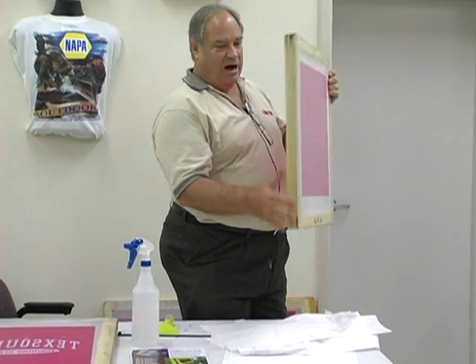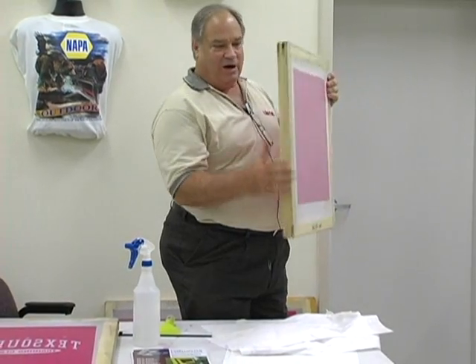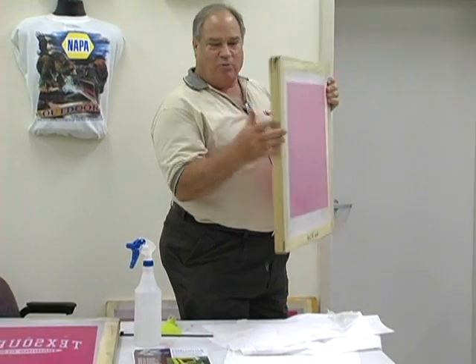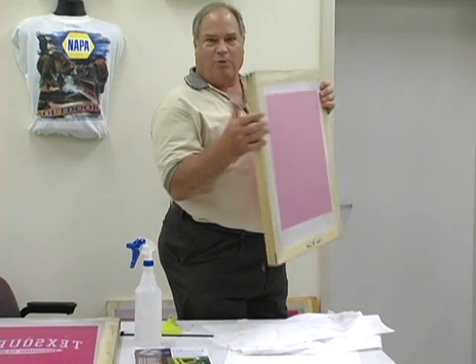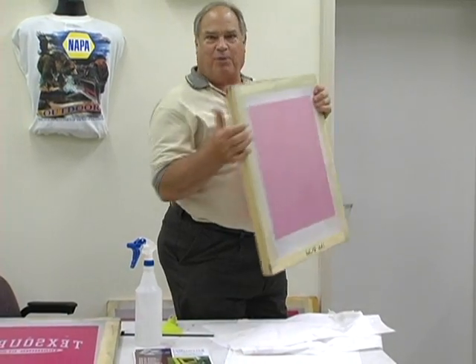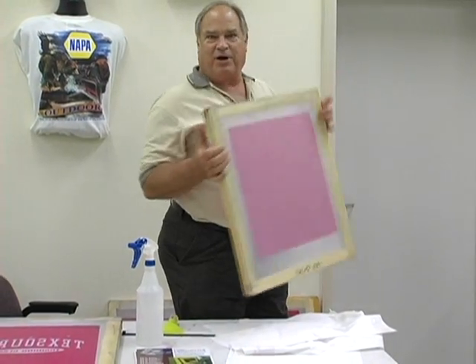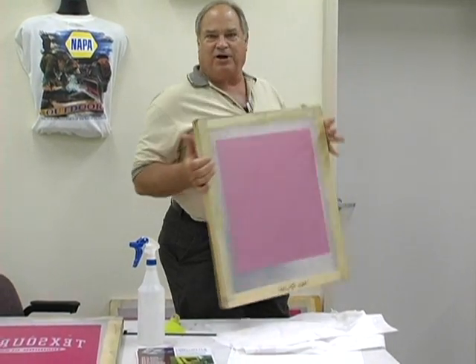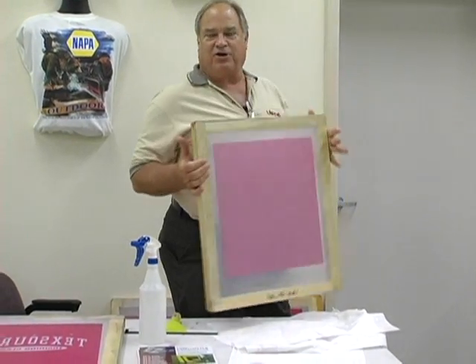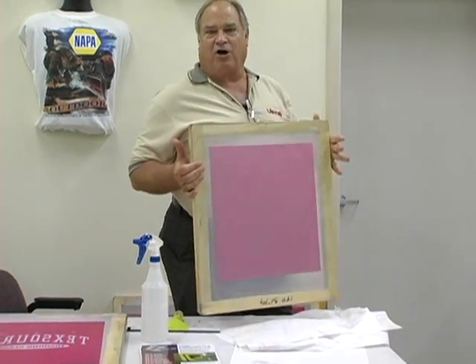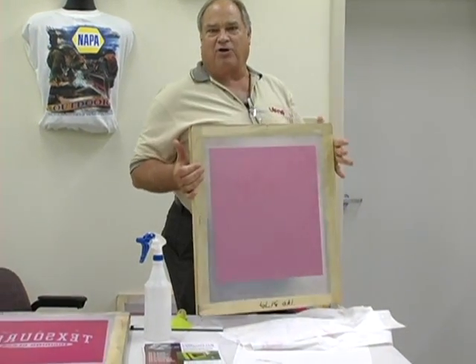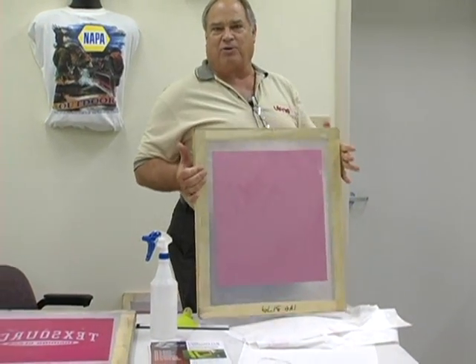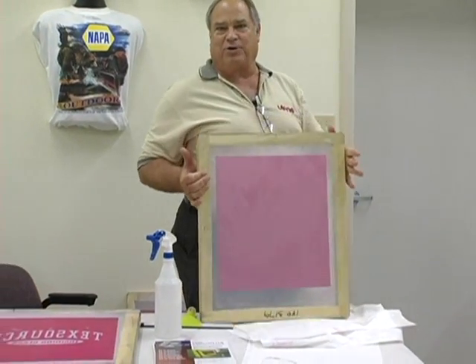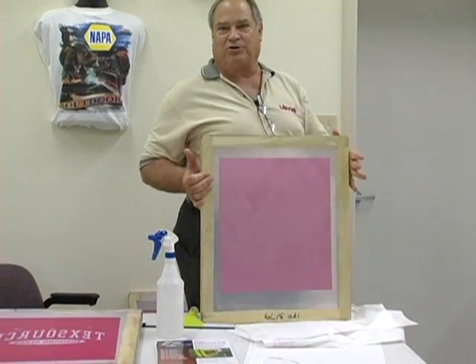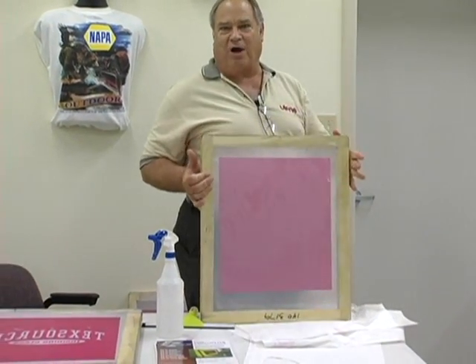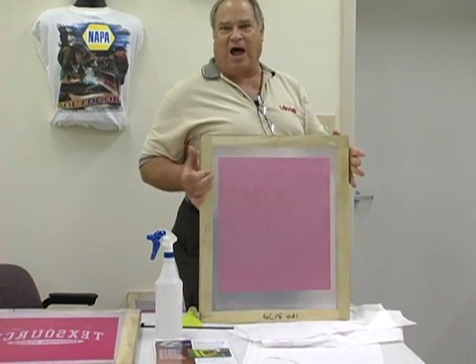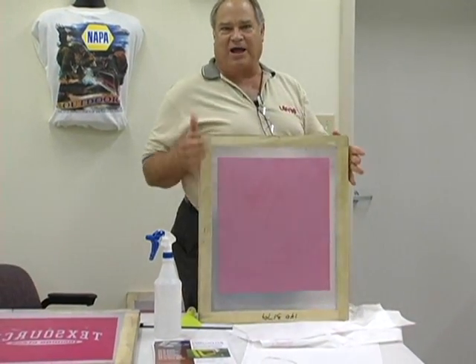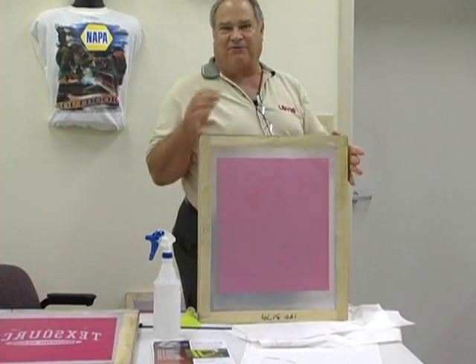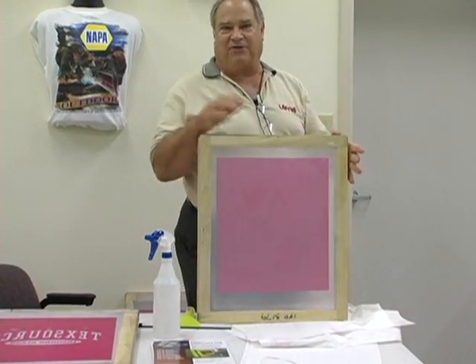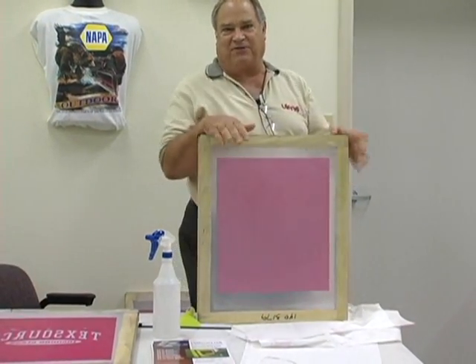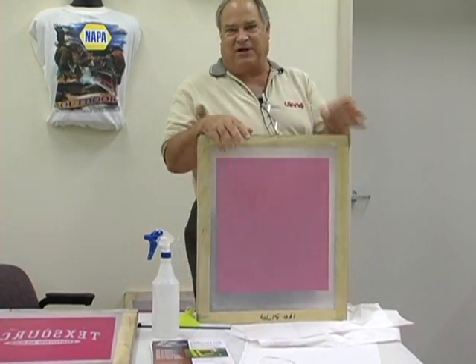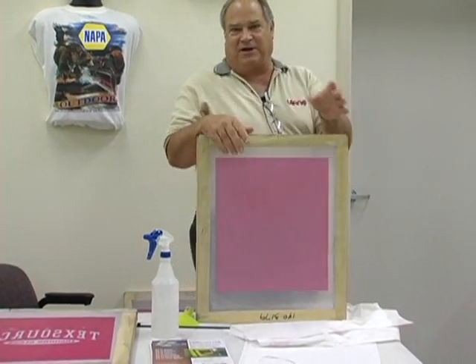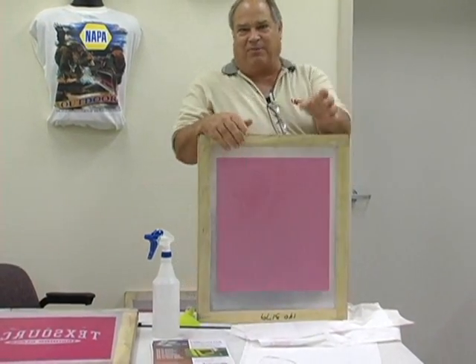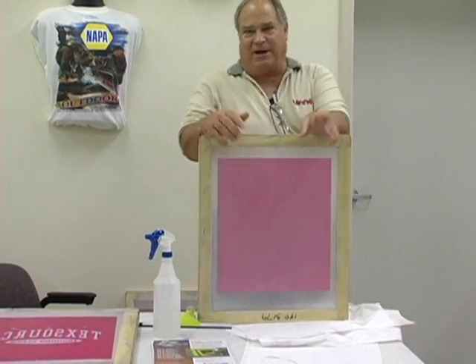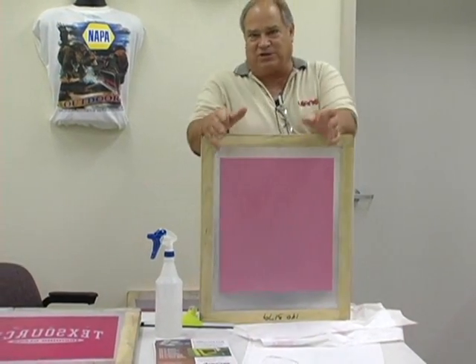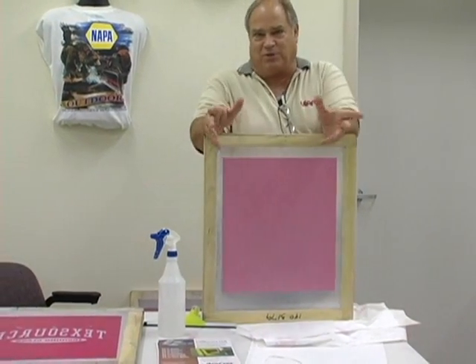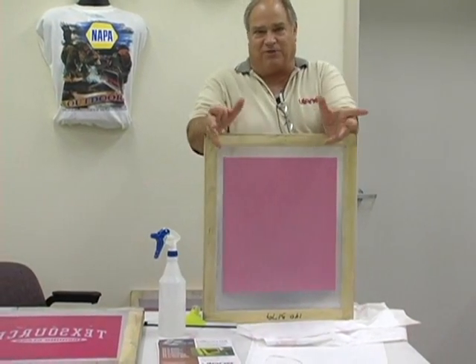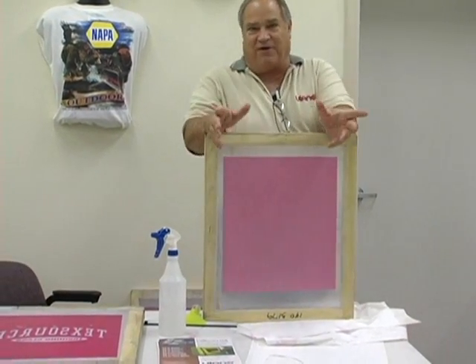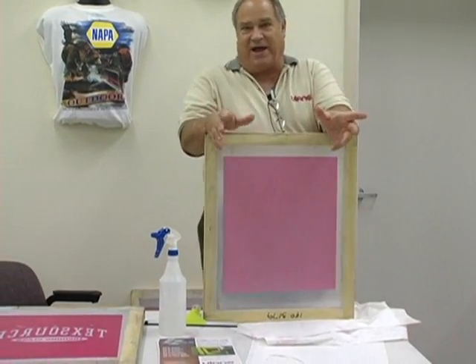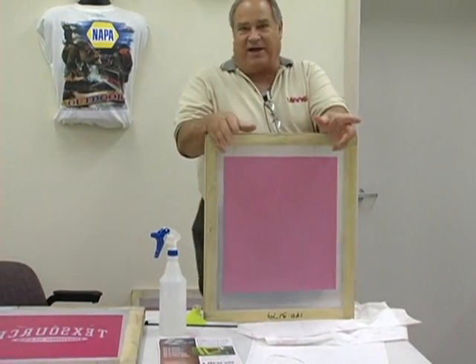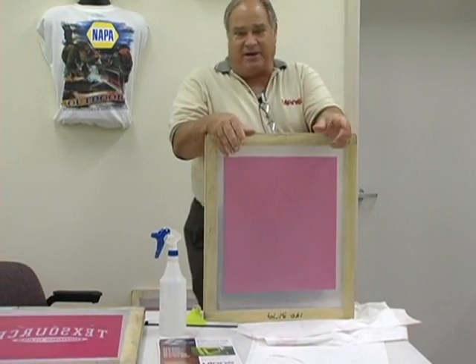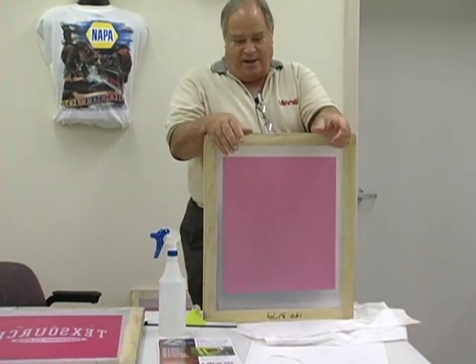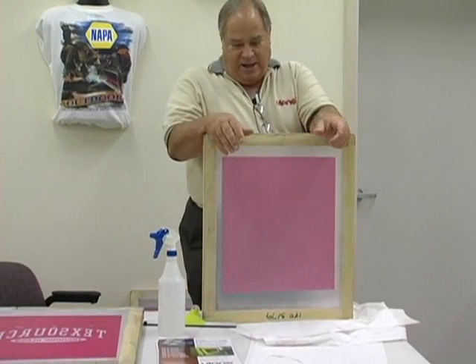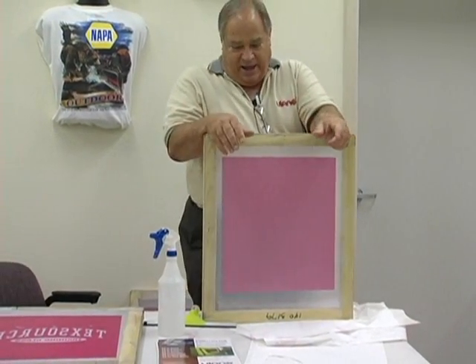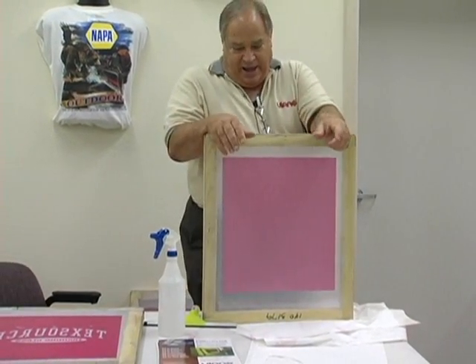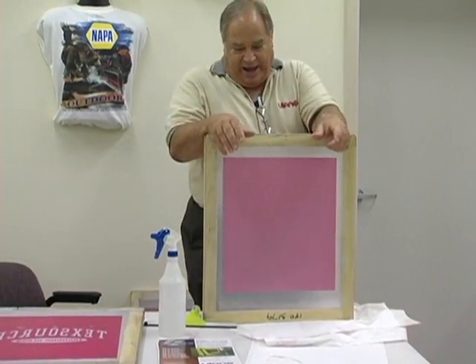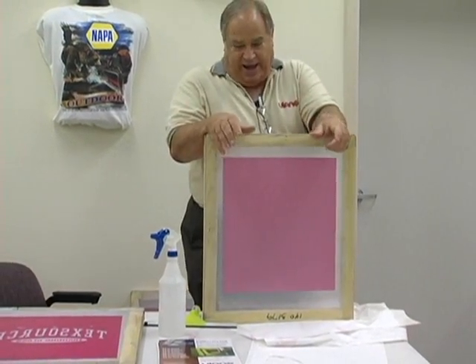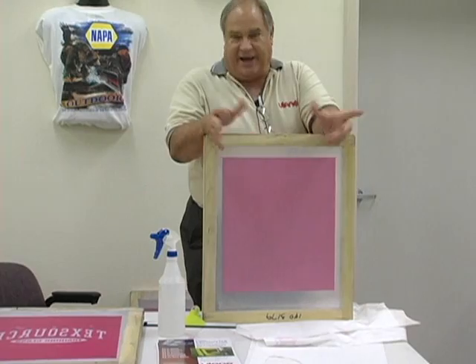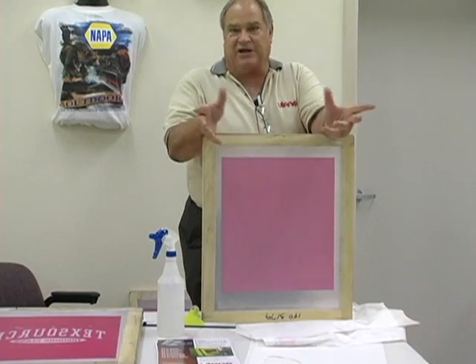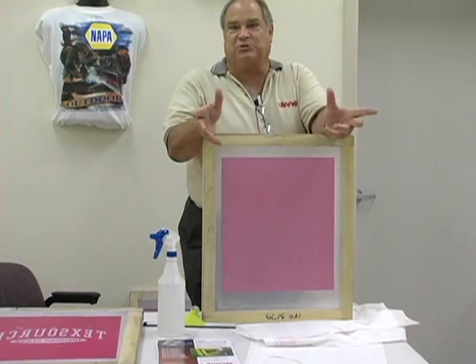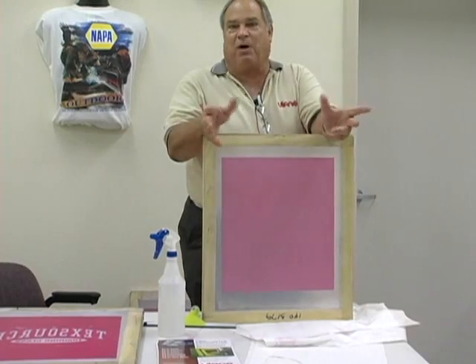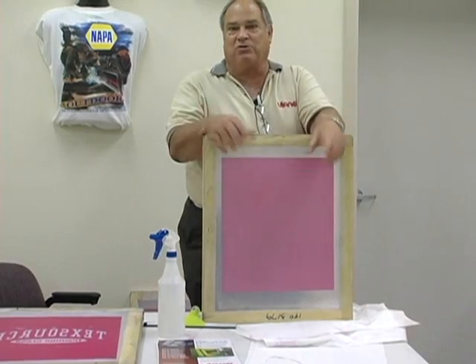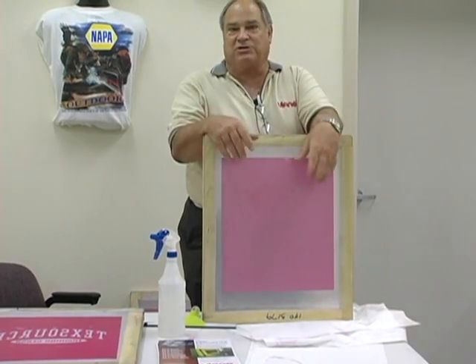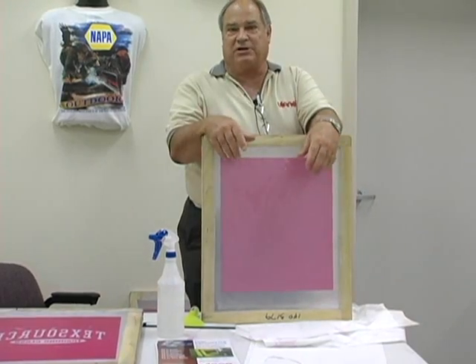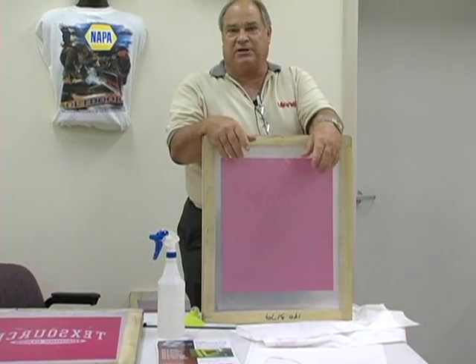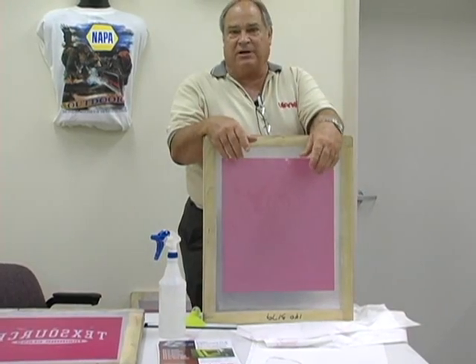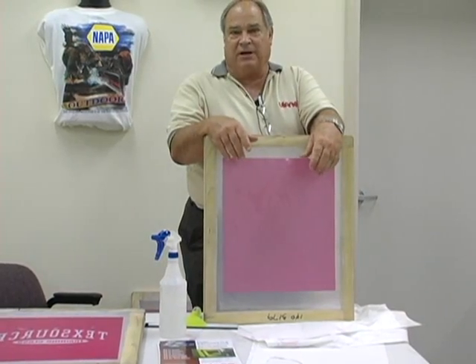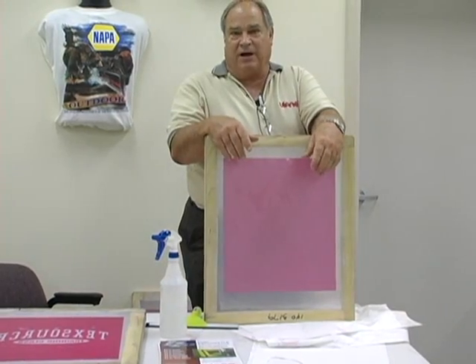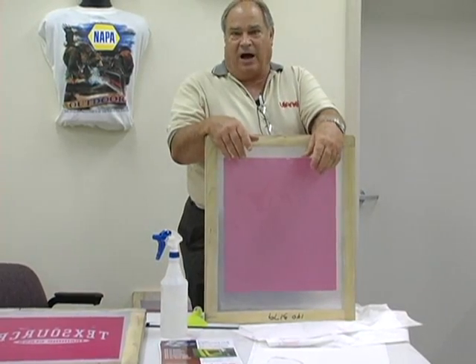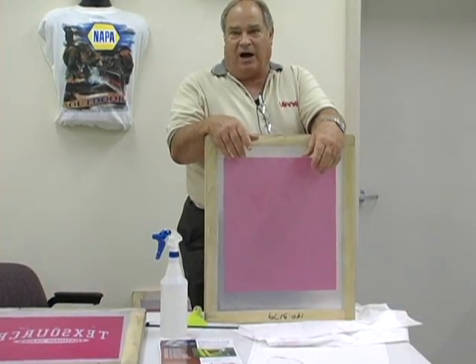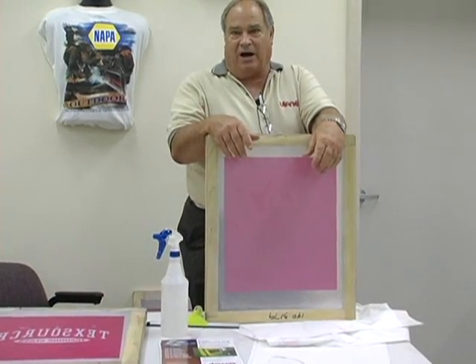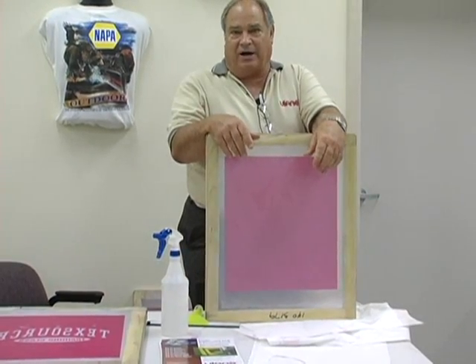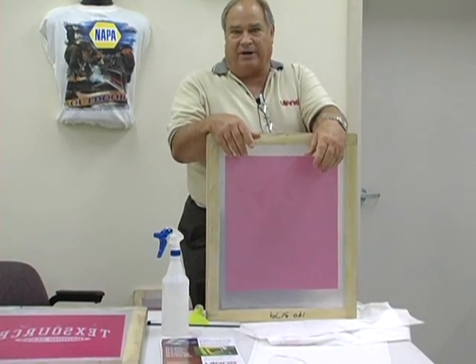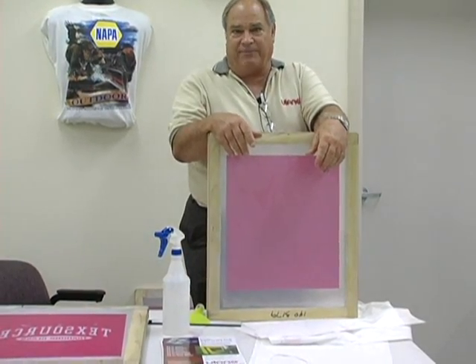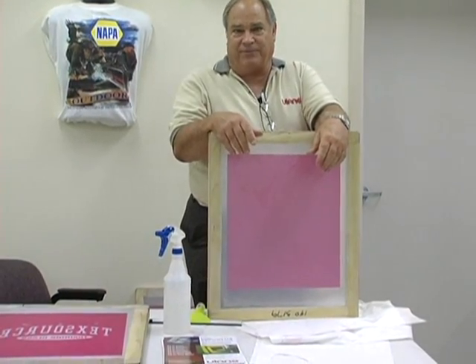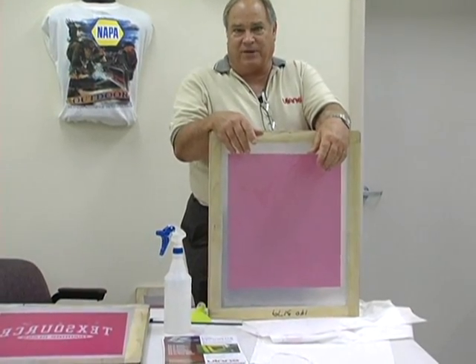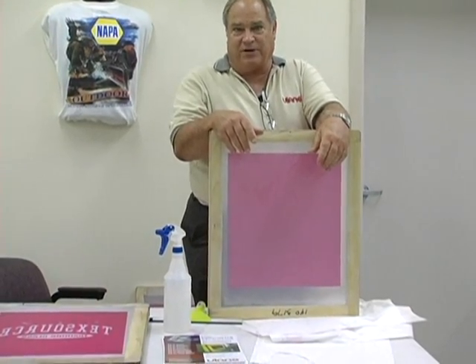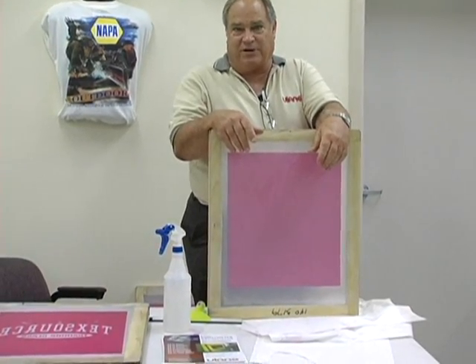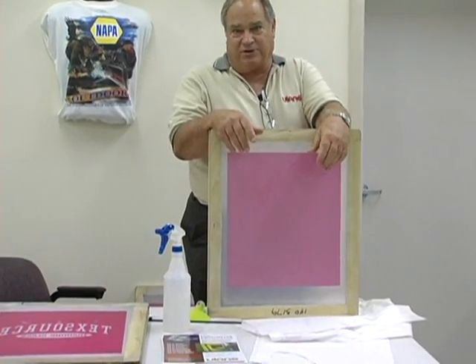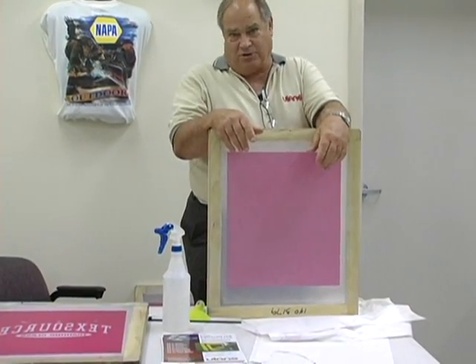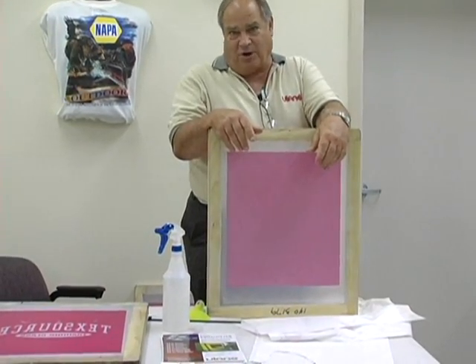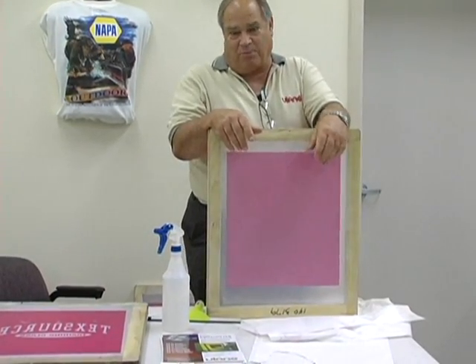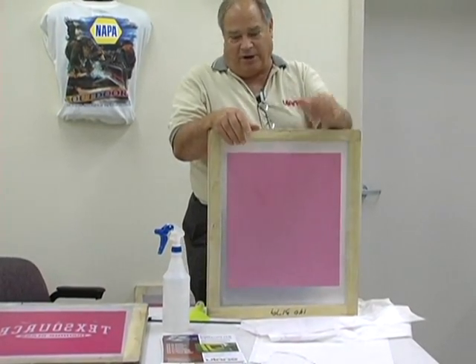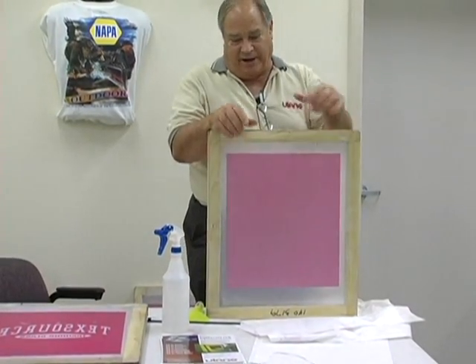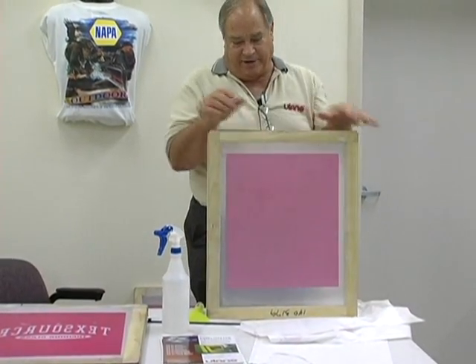We'll put it in a dark room to dry in 15 minutes with a fan and expose it to do our printing.